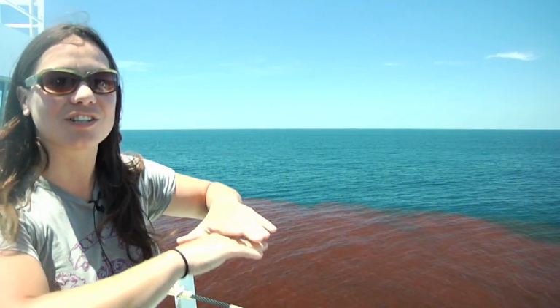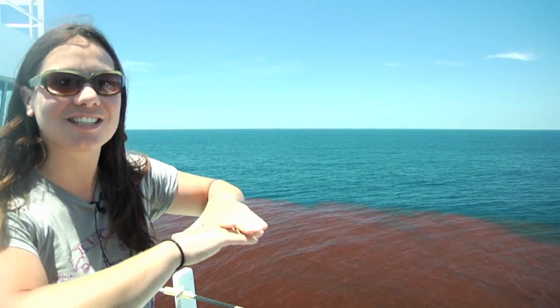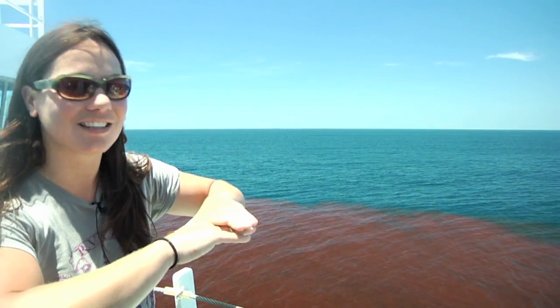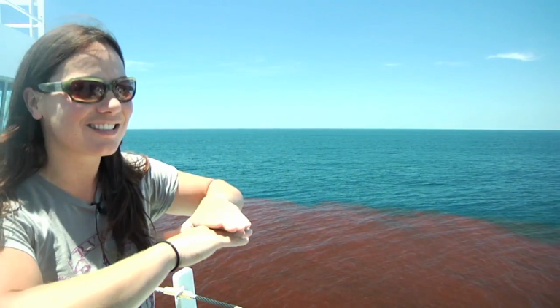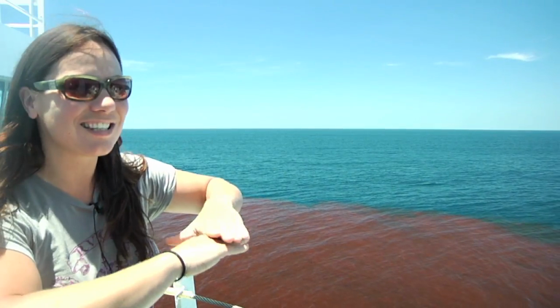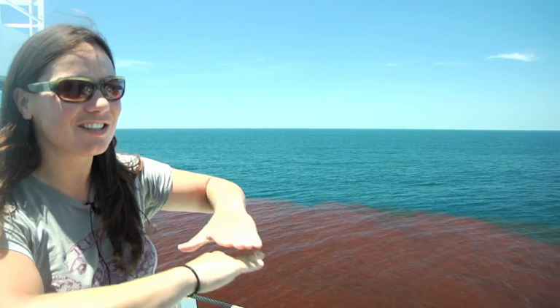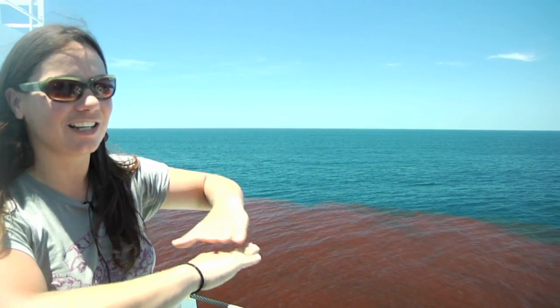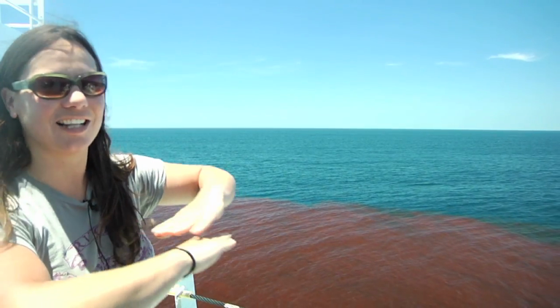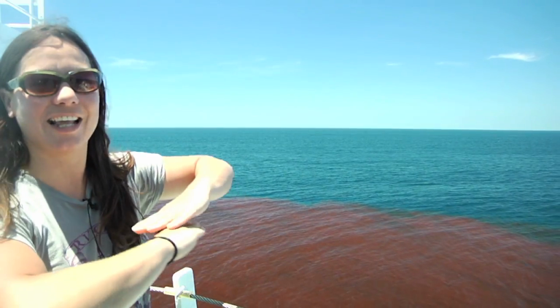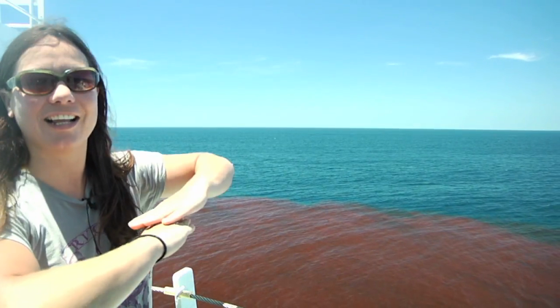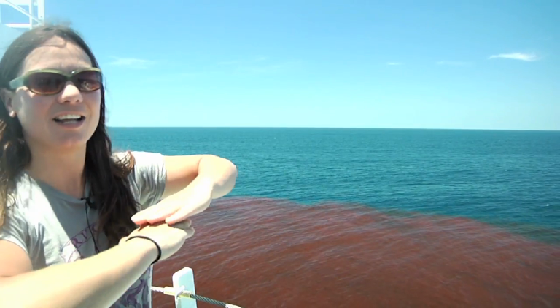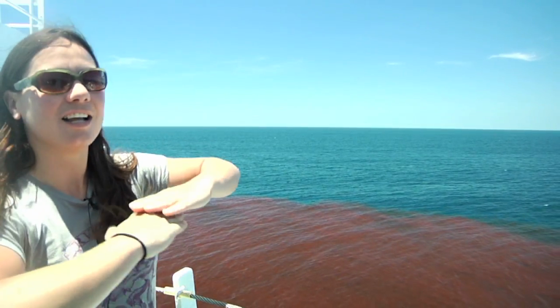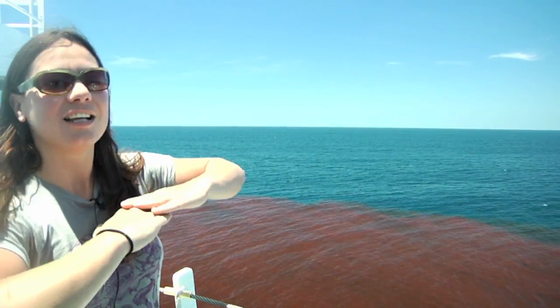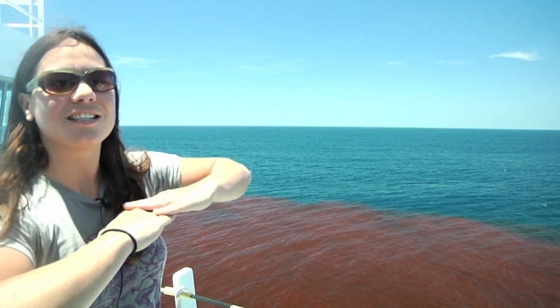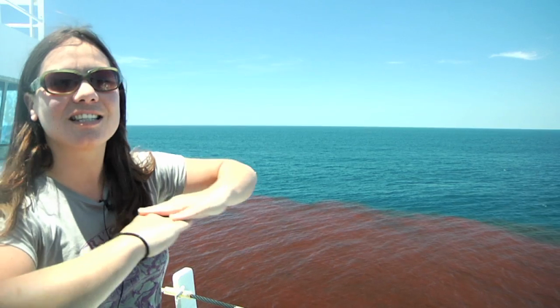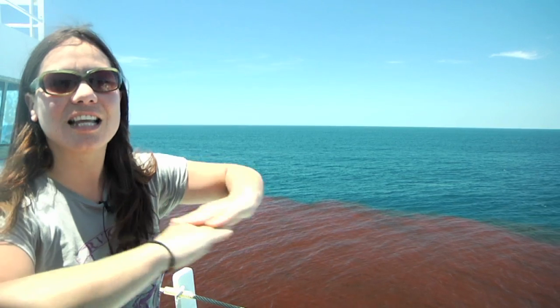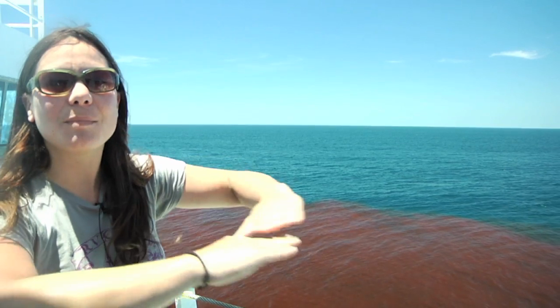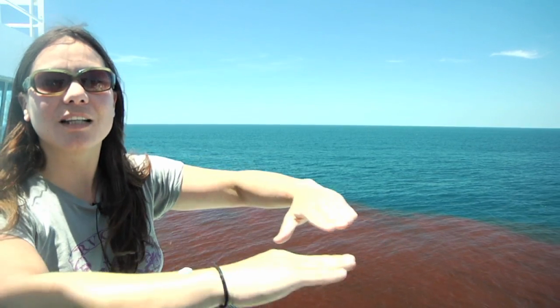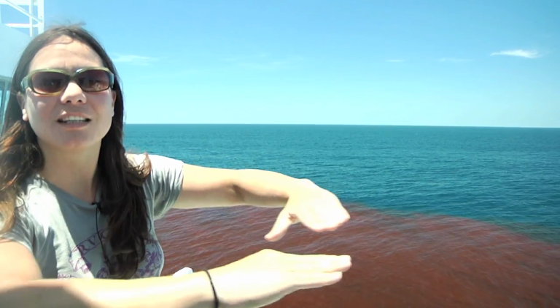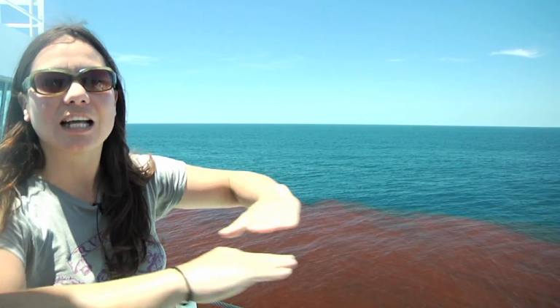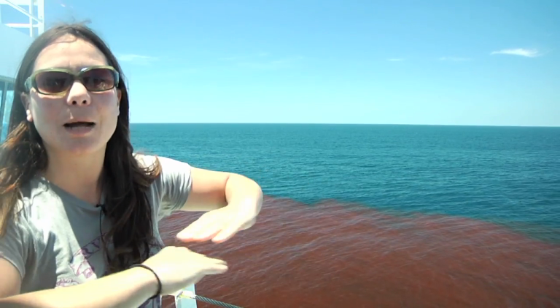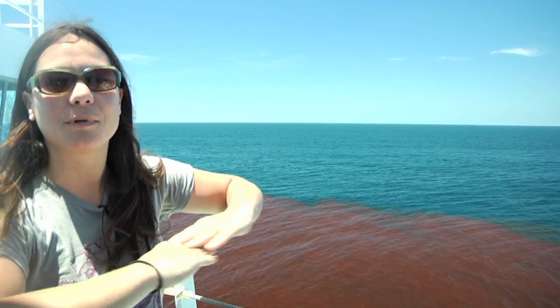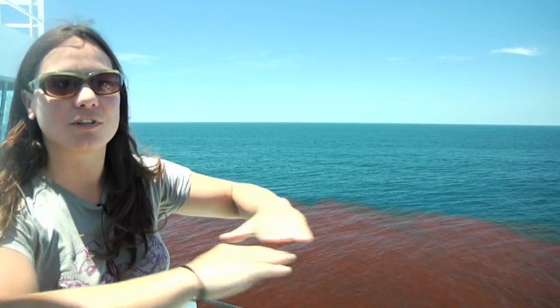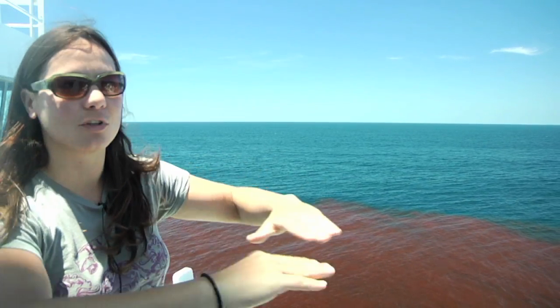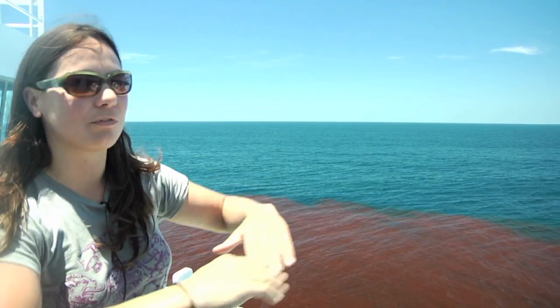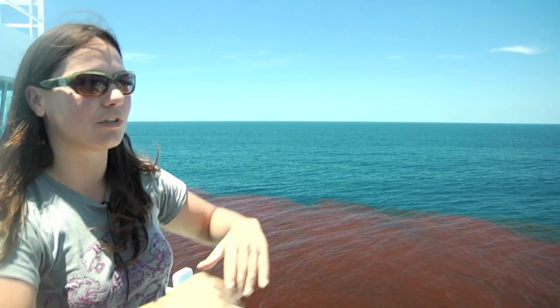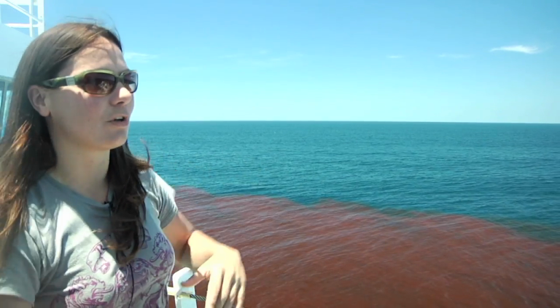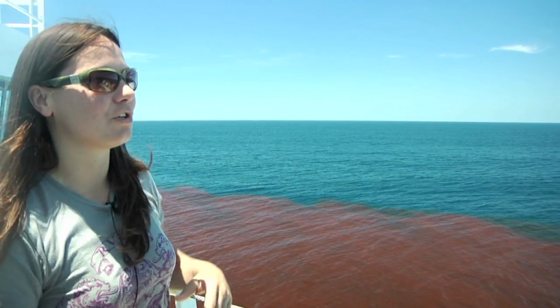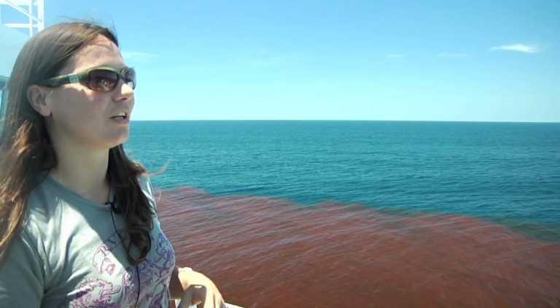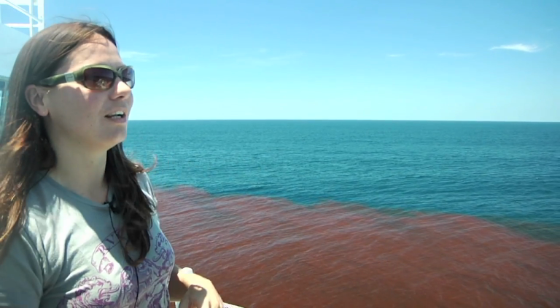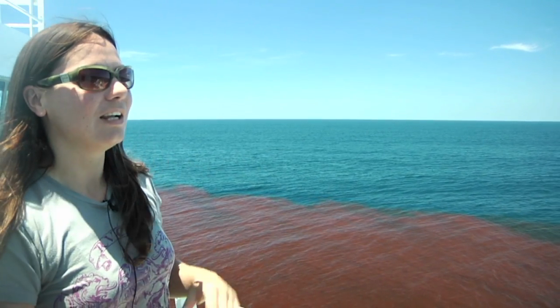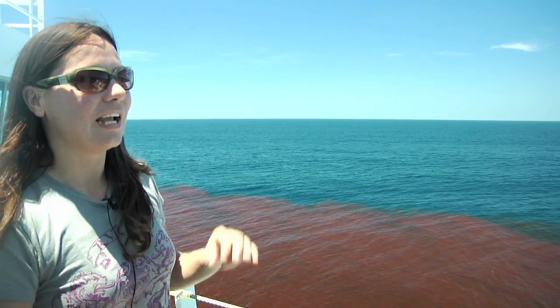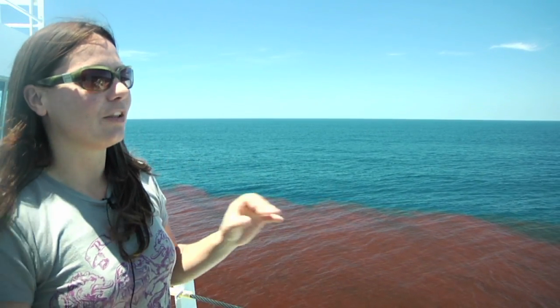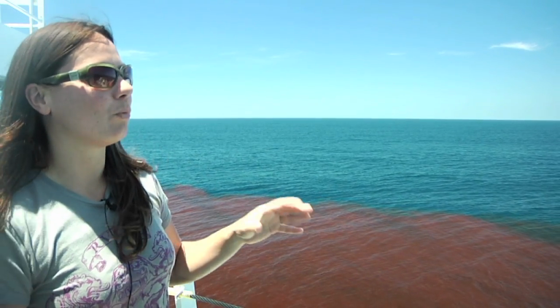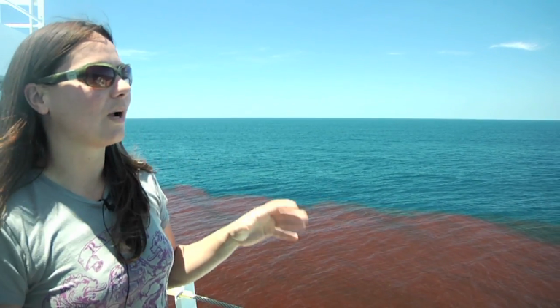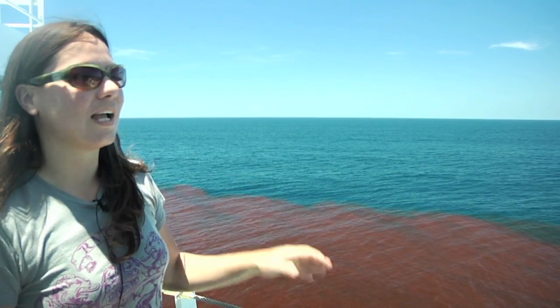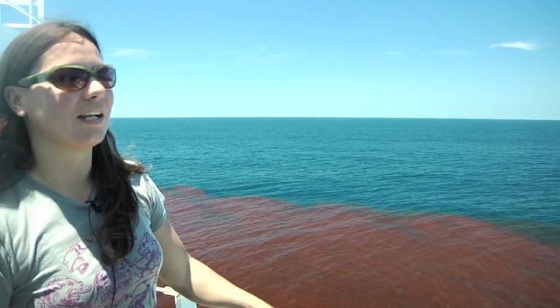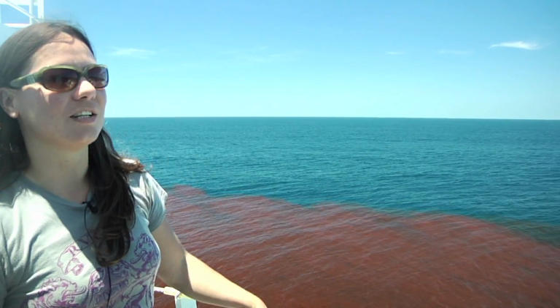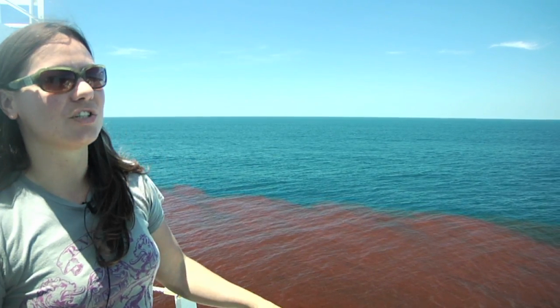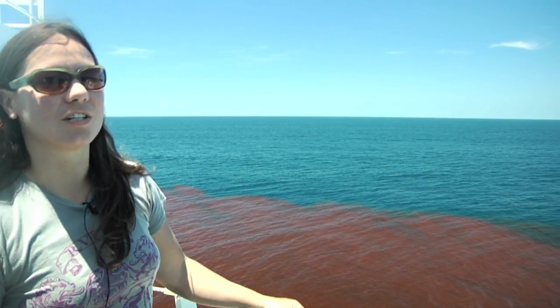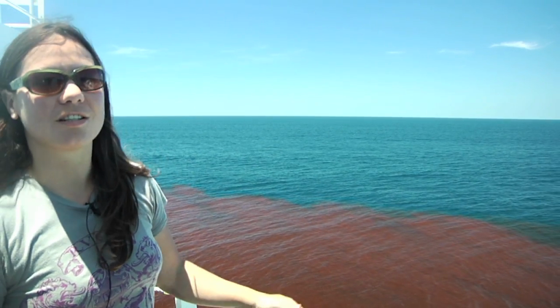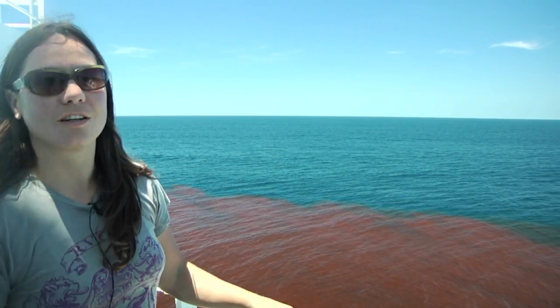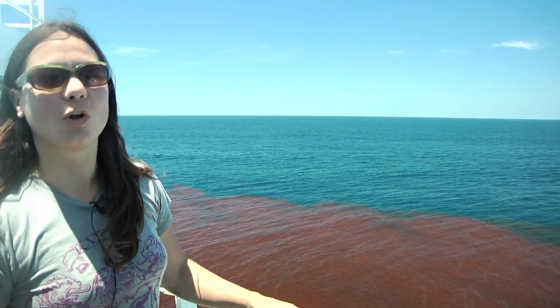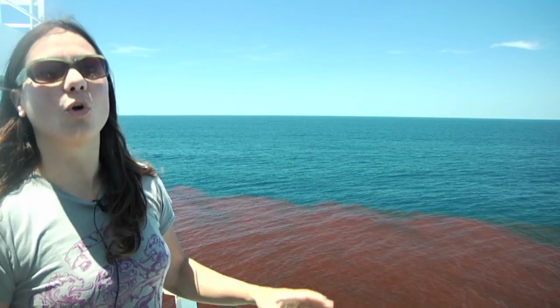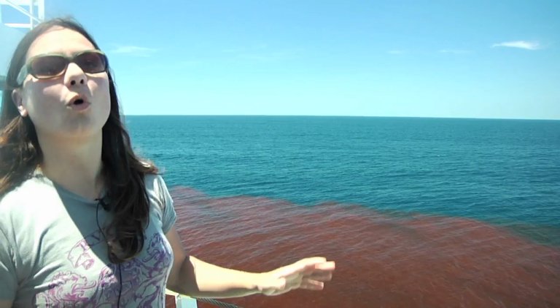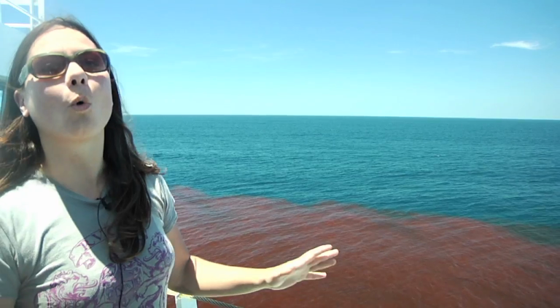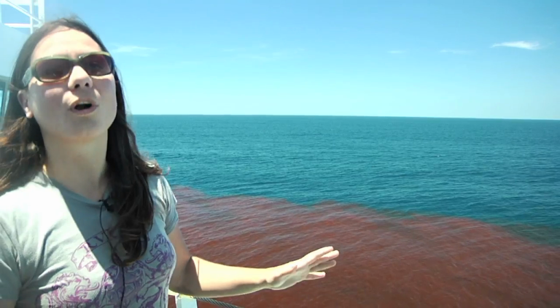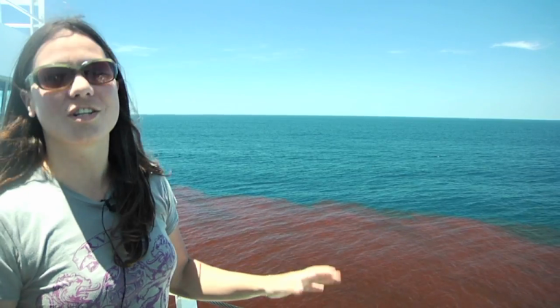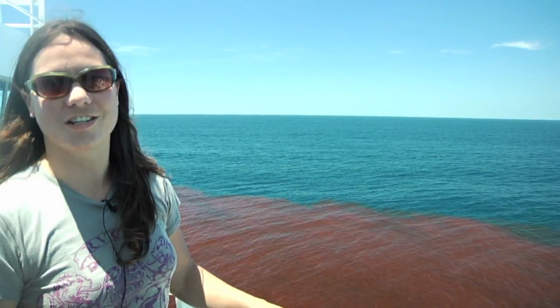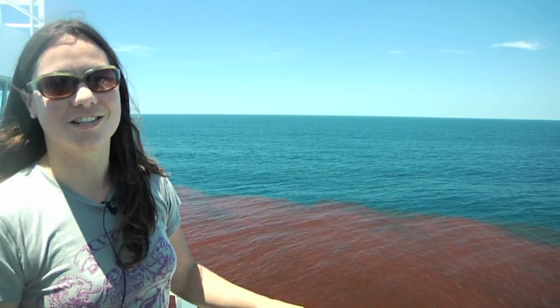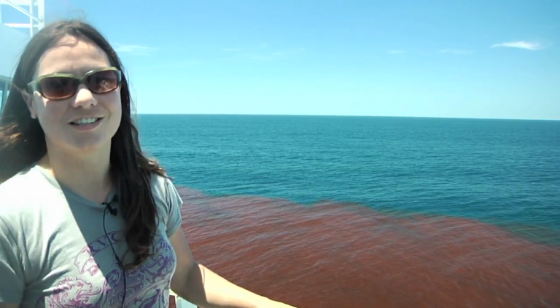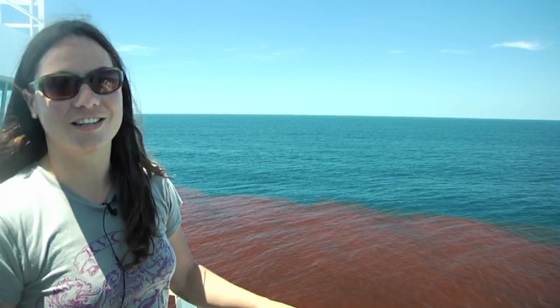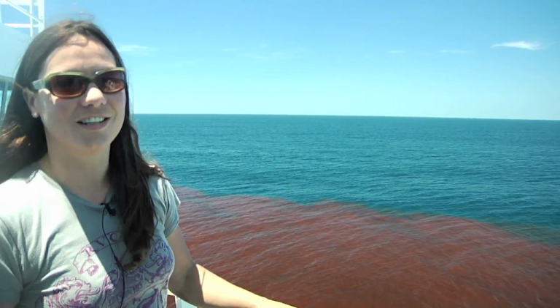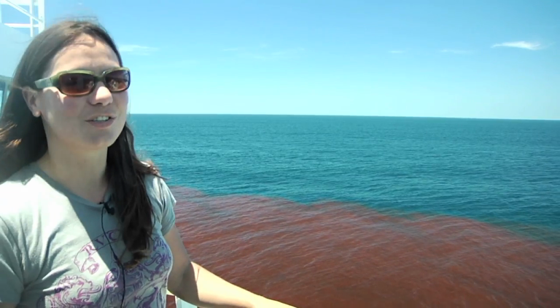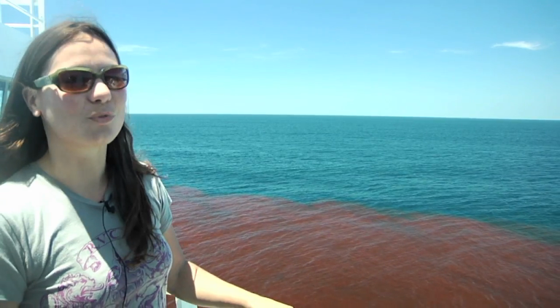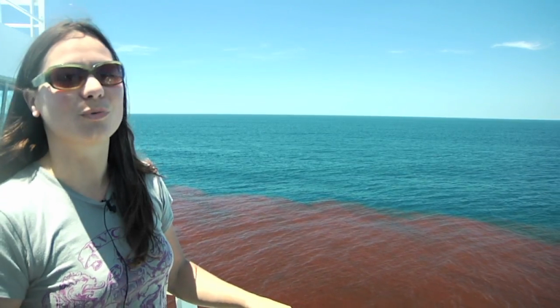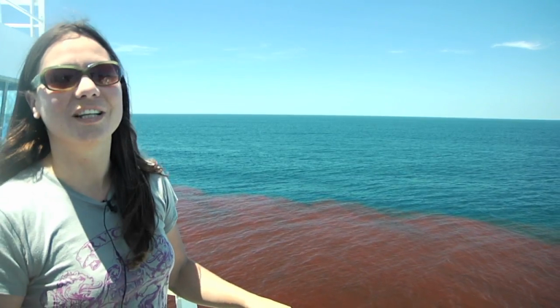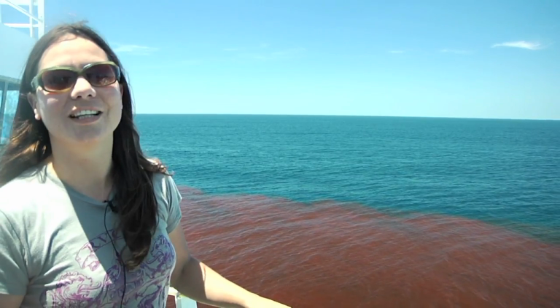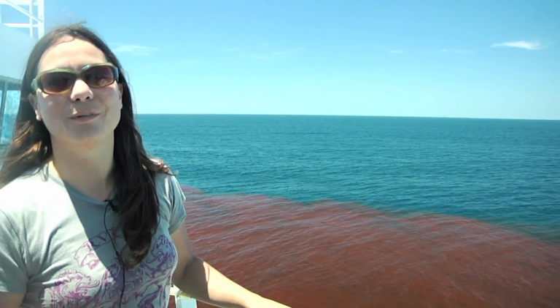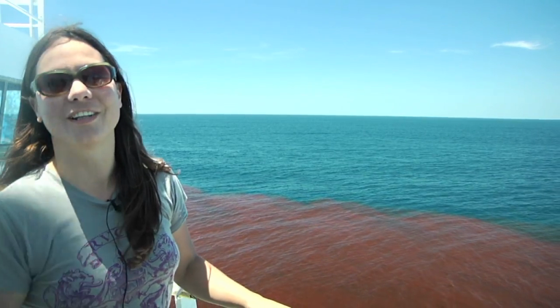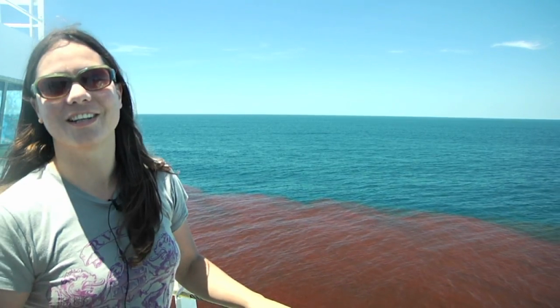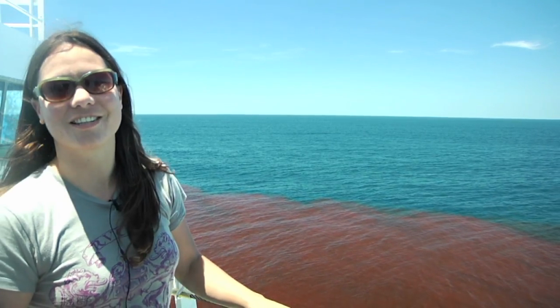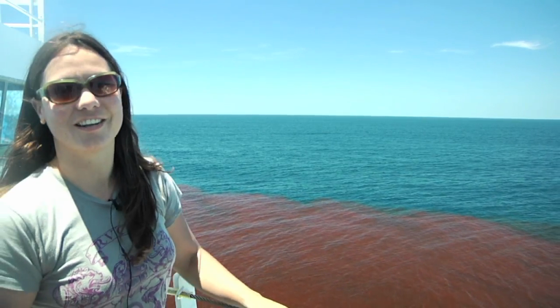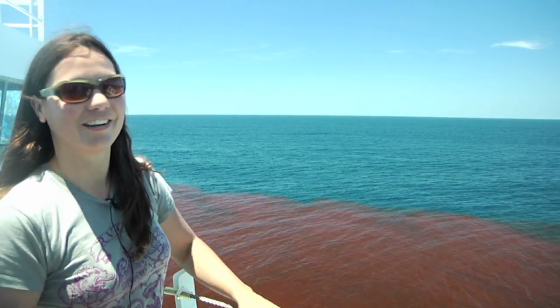They're essentially skimming the top of the surface ocean, and the red is just gorgeous to see. This is really, really exciting.